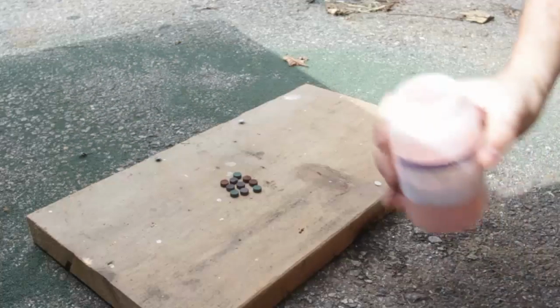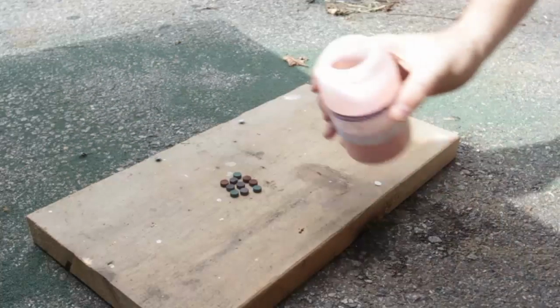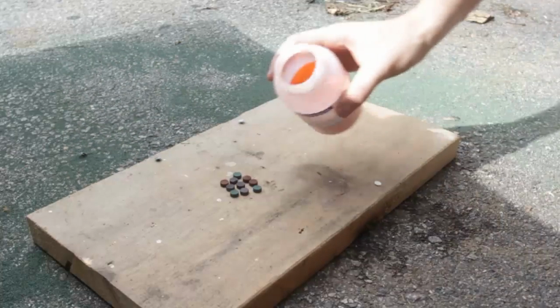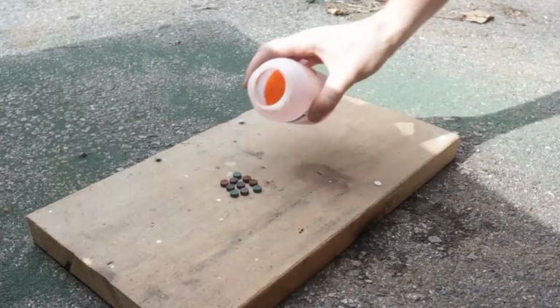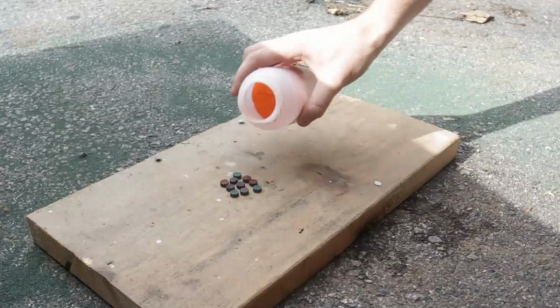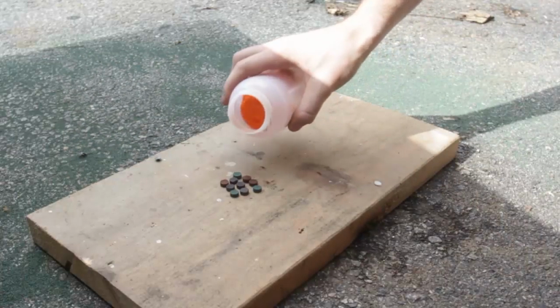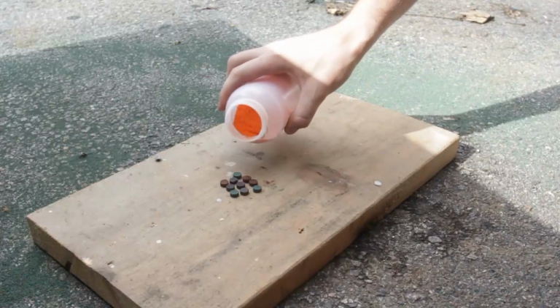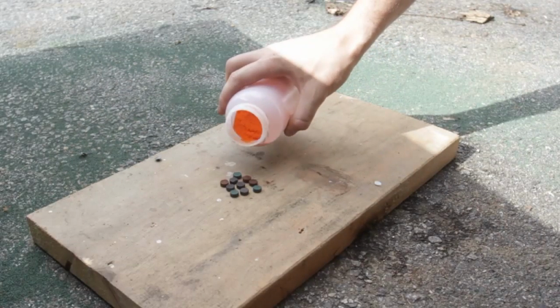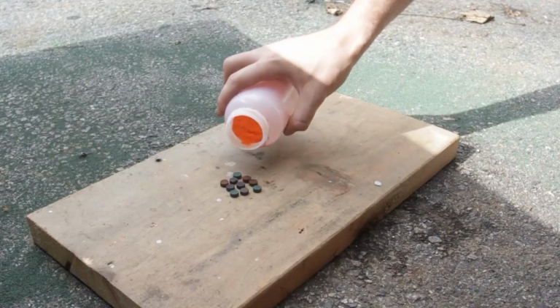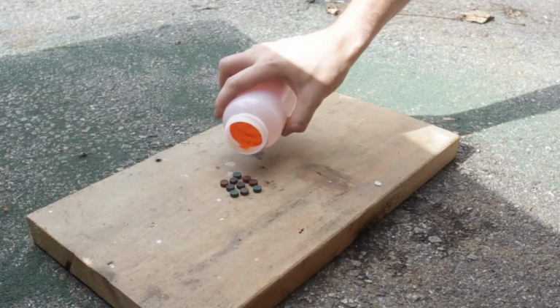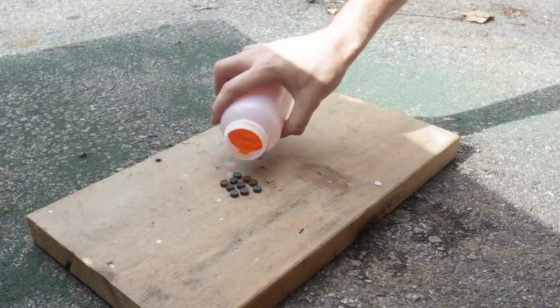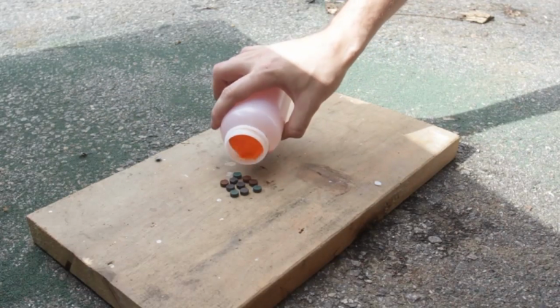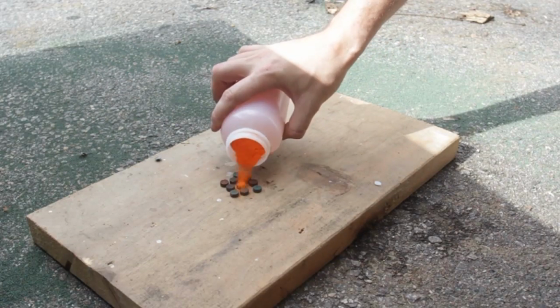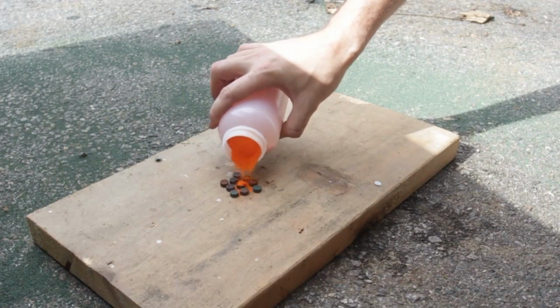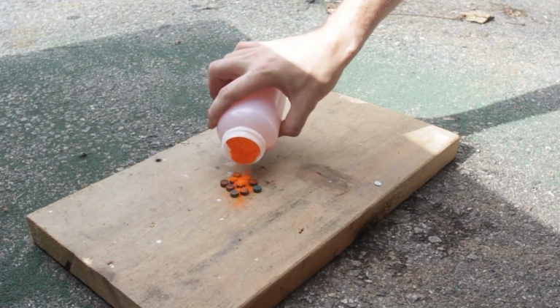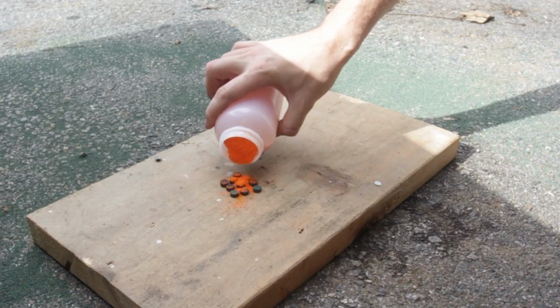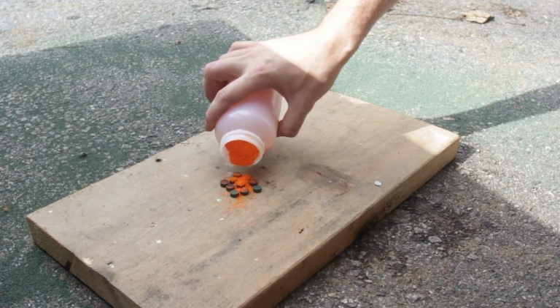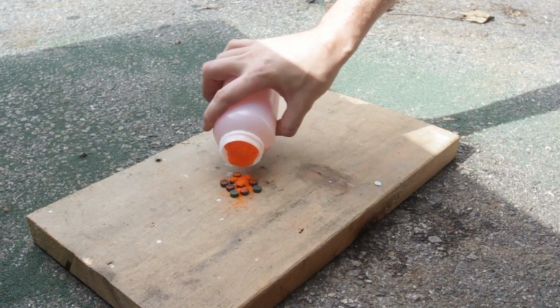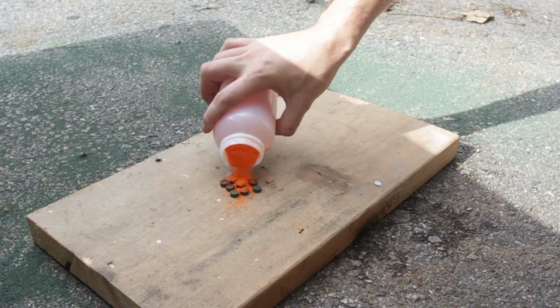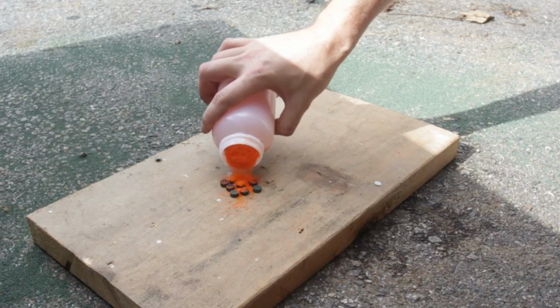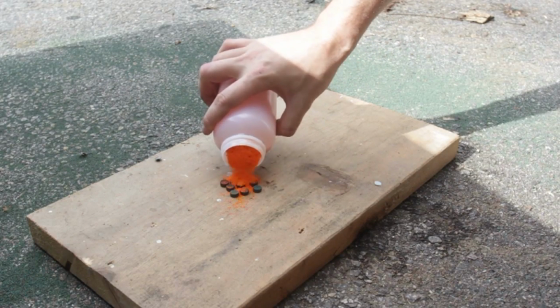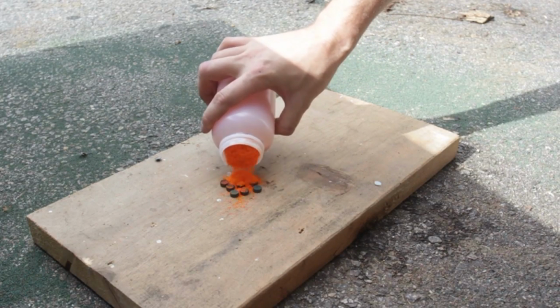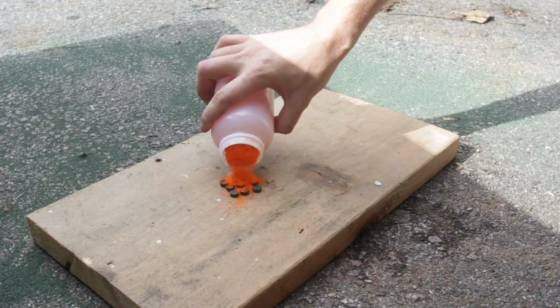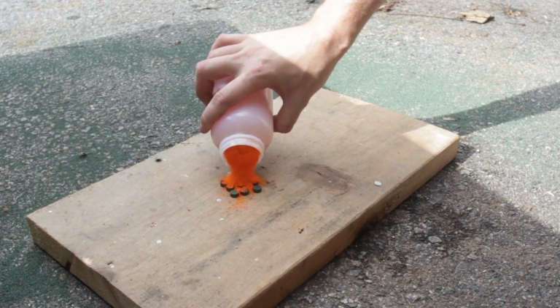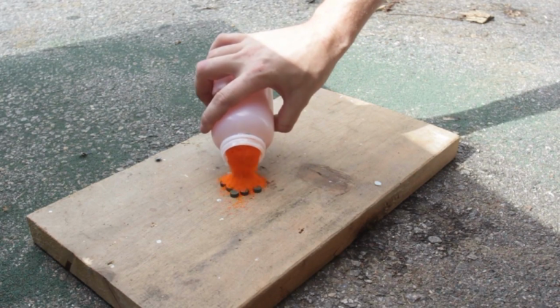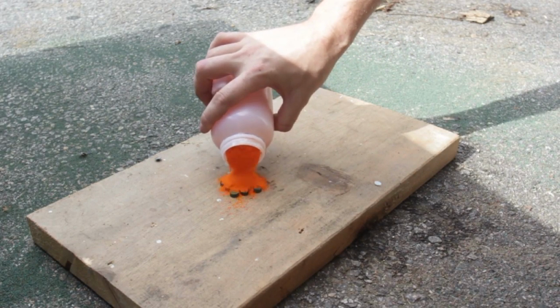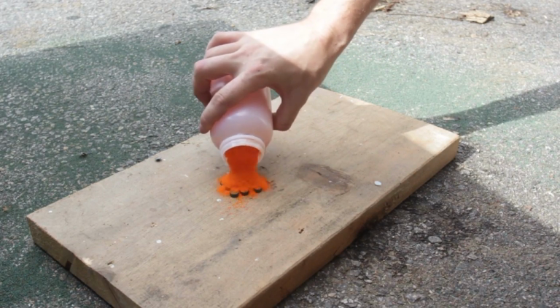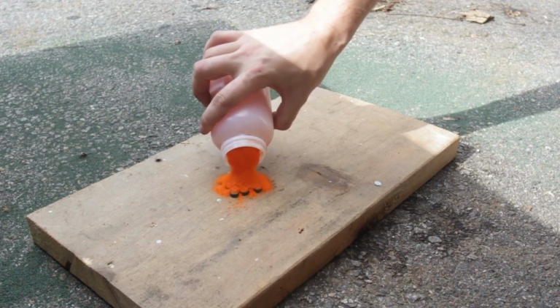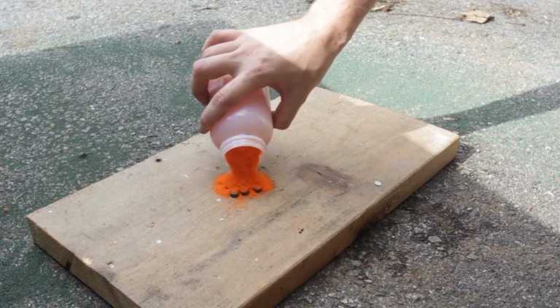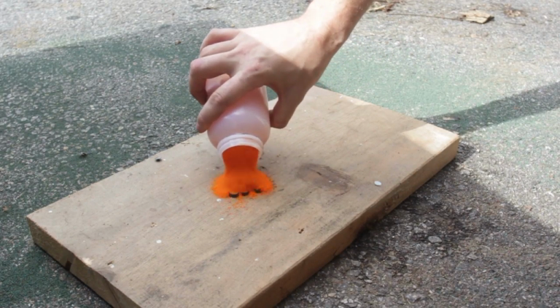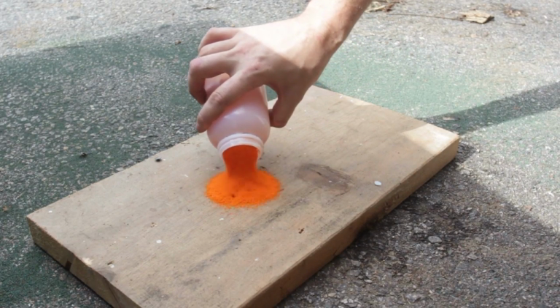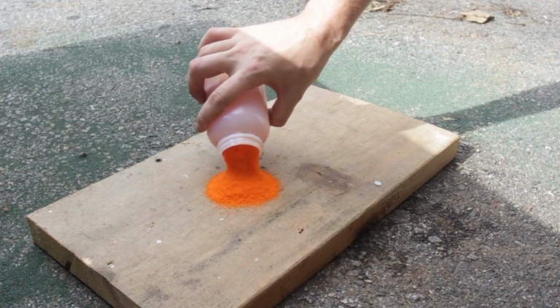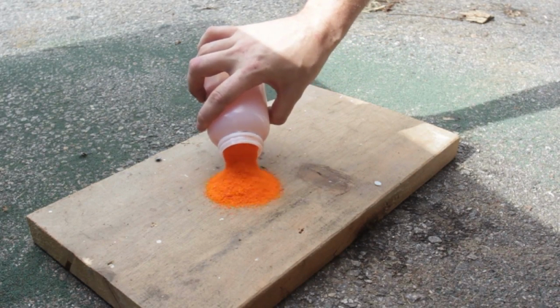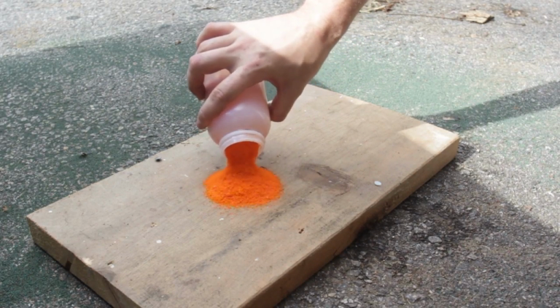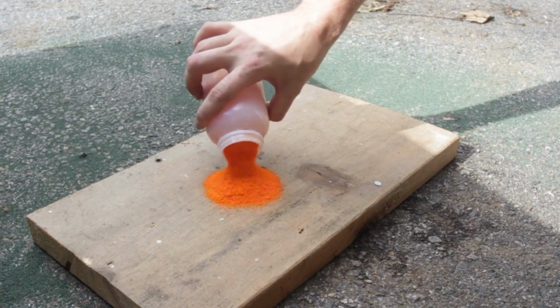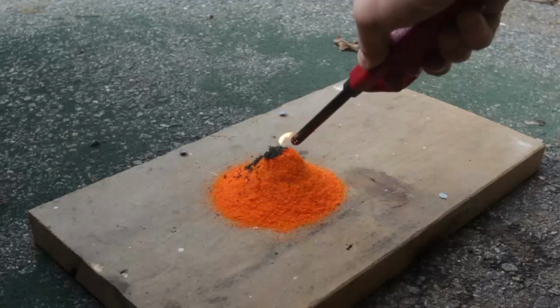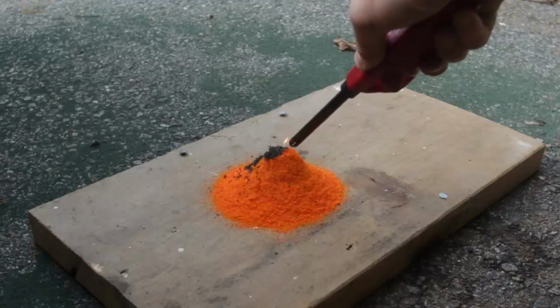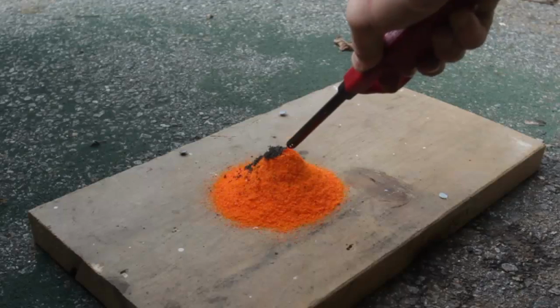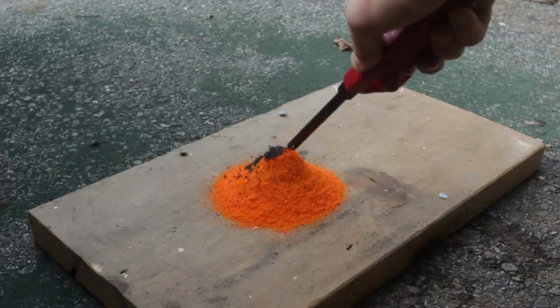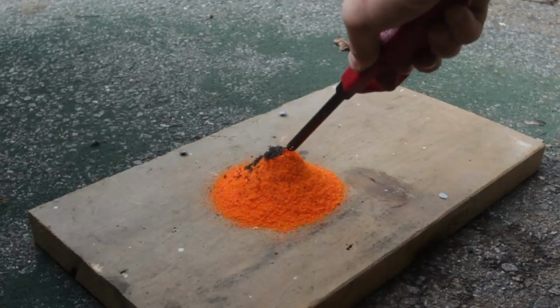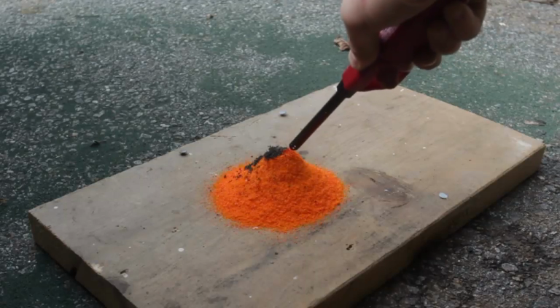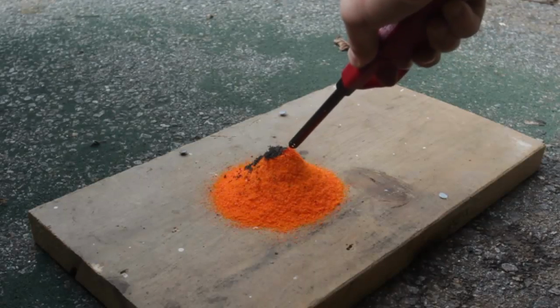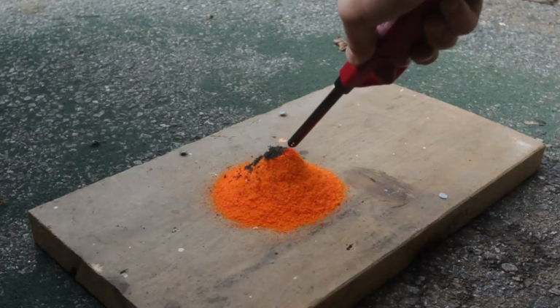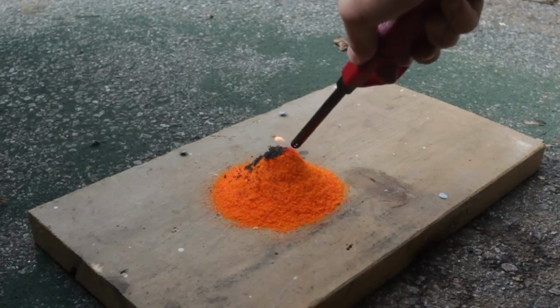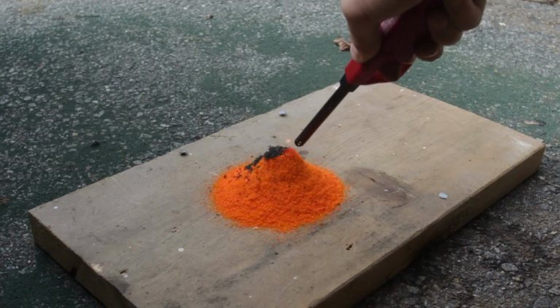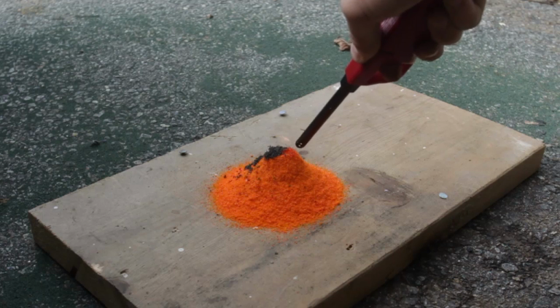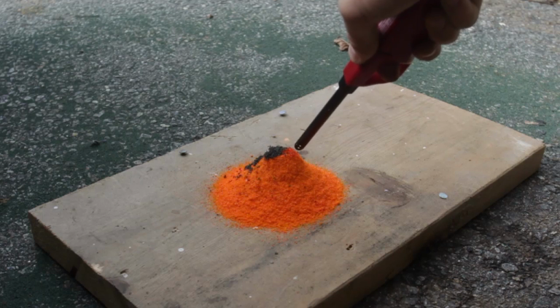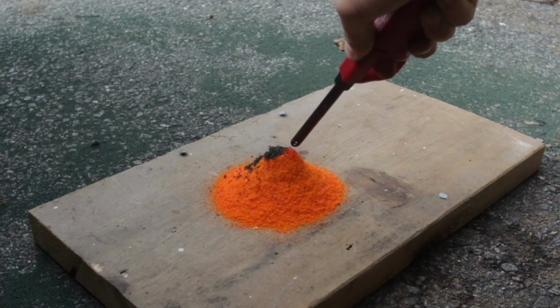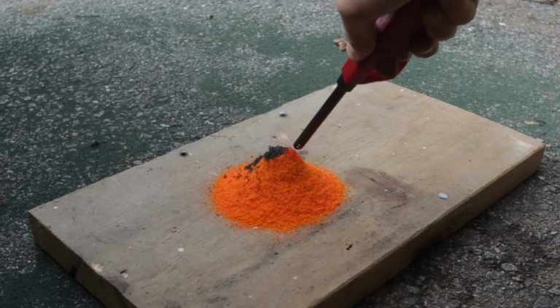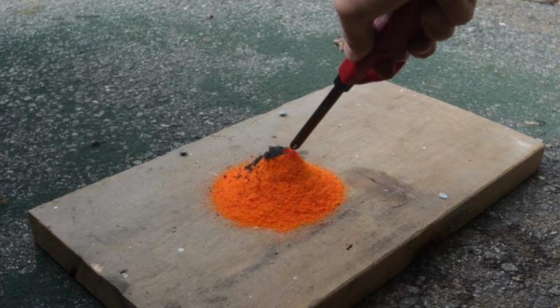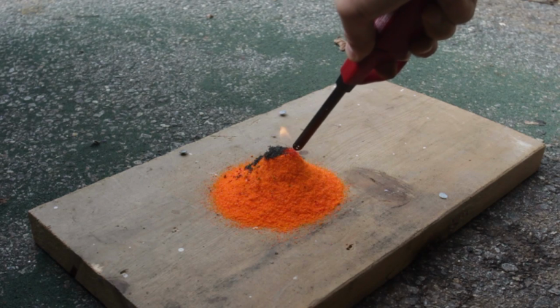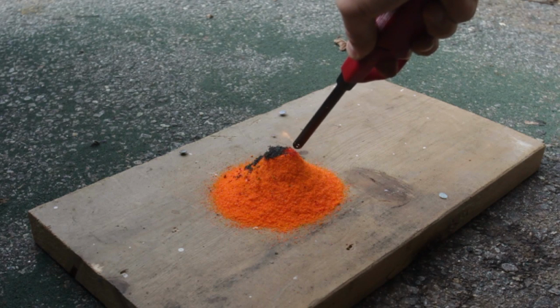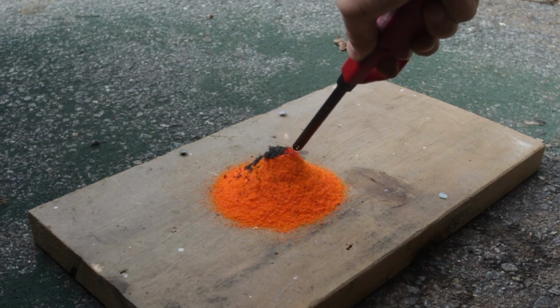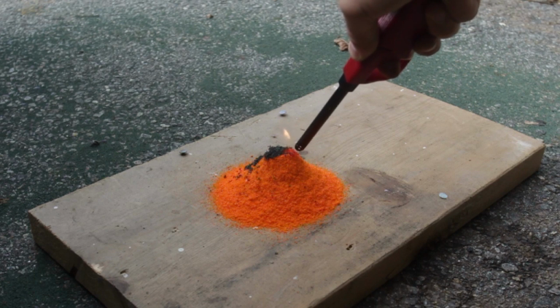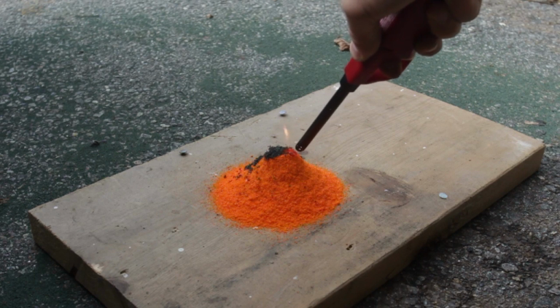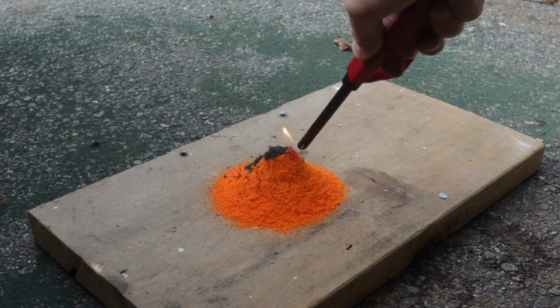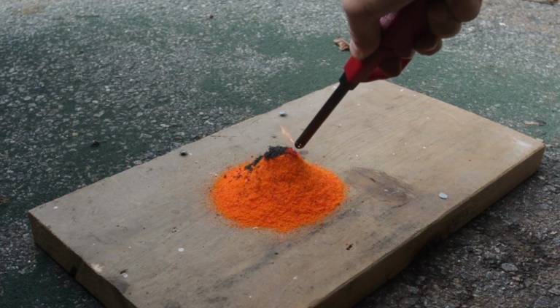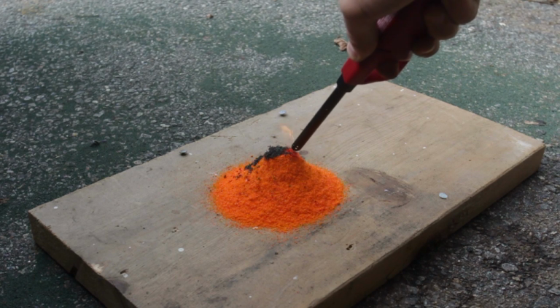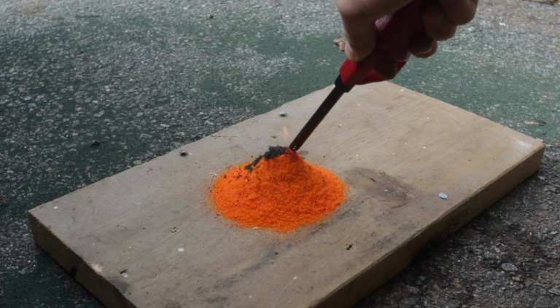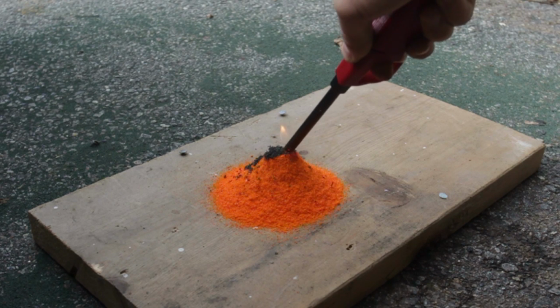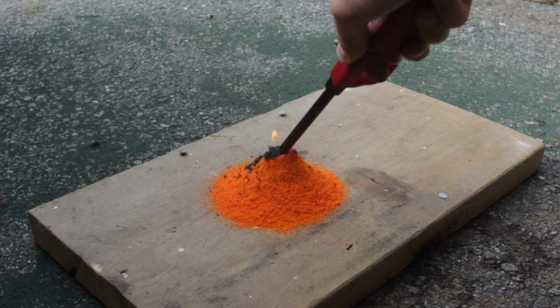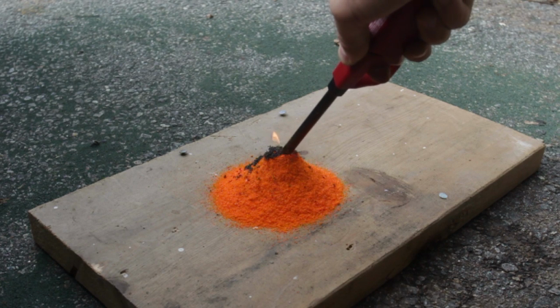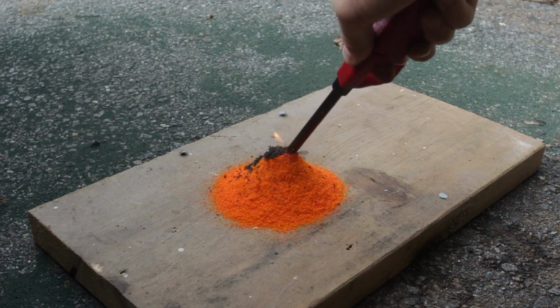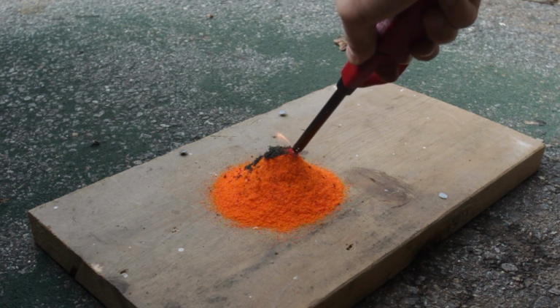Now I'm going to get ammonium dichloride and pour it right on top of it. Let's light up the top and let's see what happens — grab a lighter.